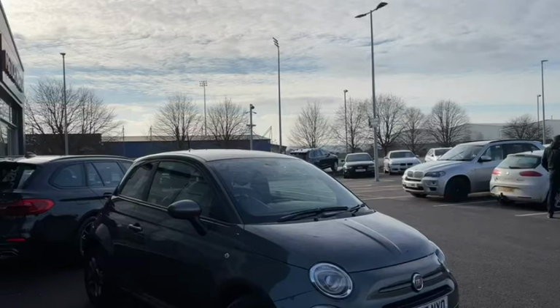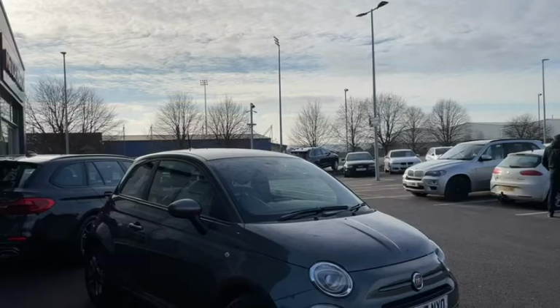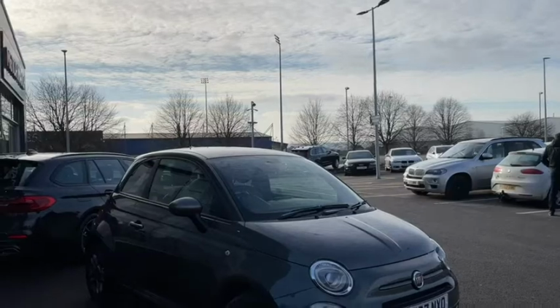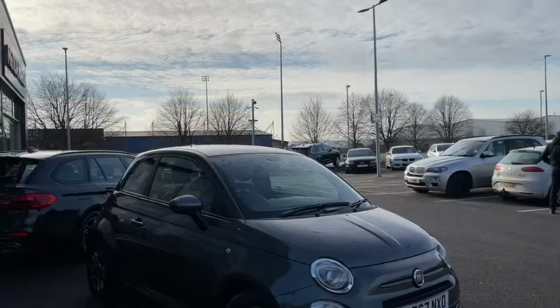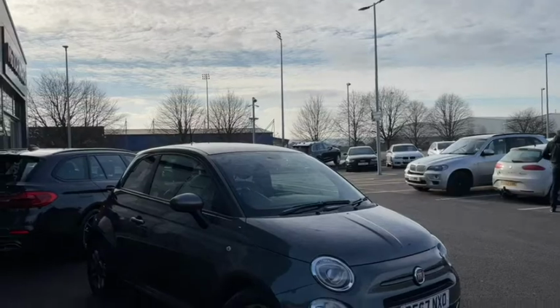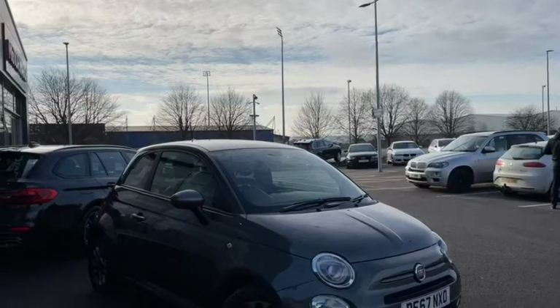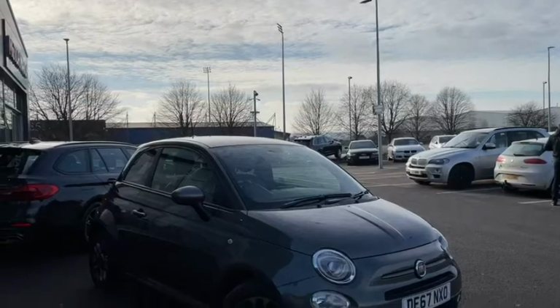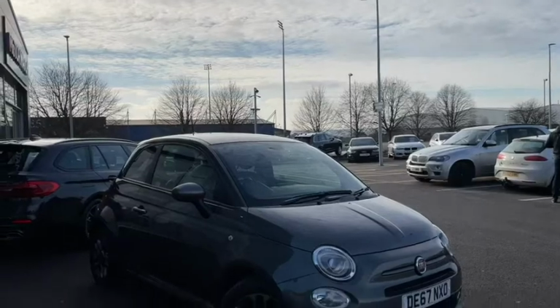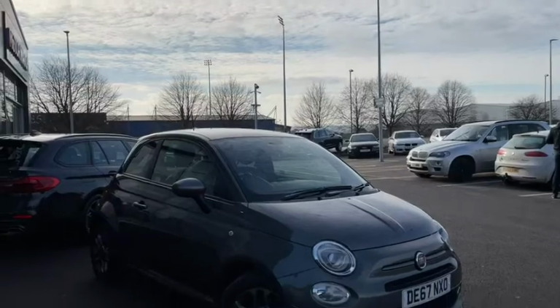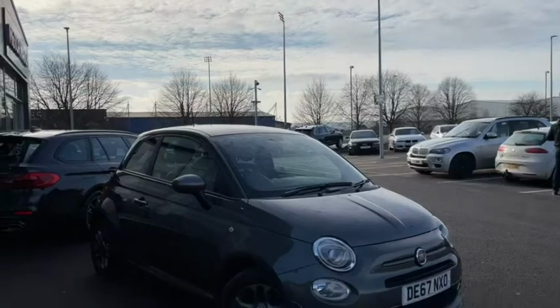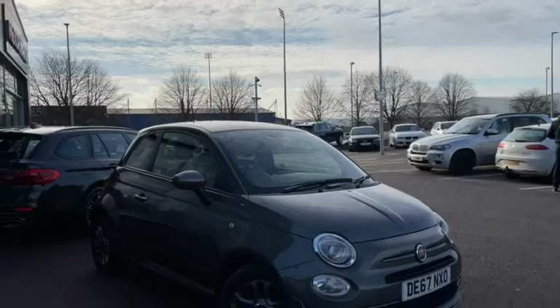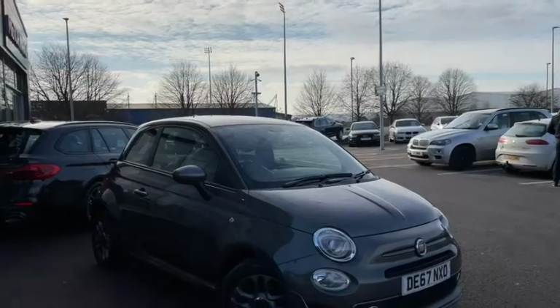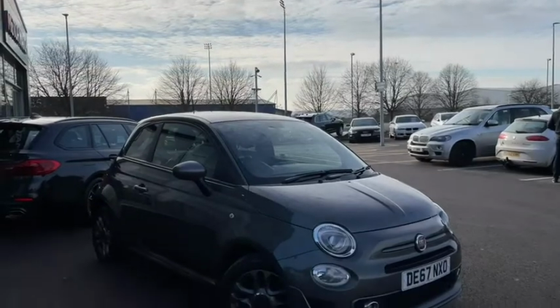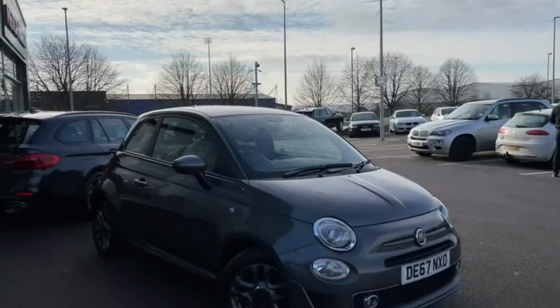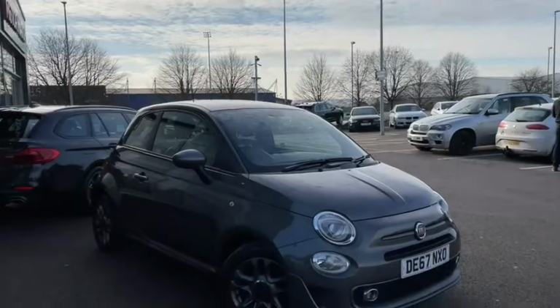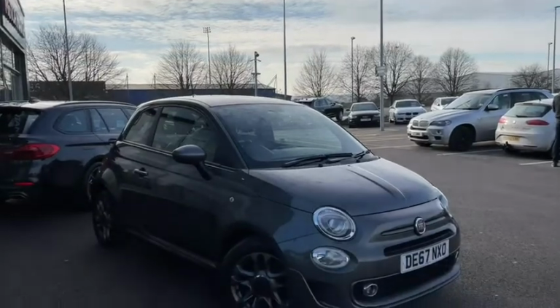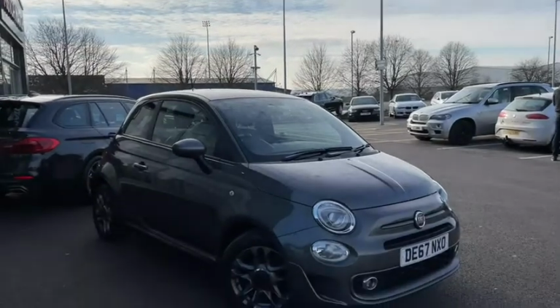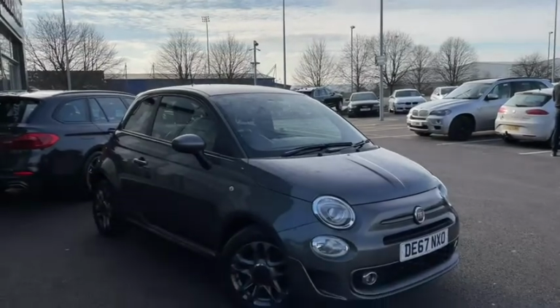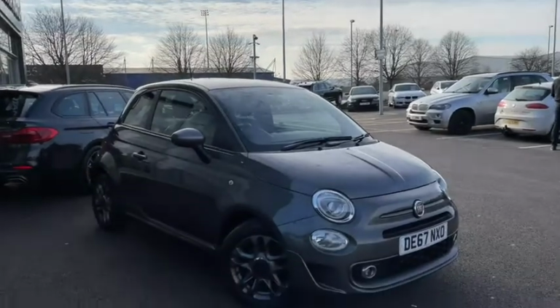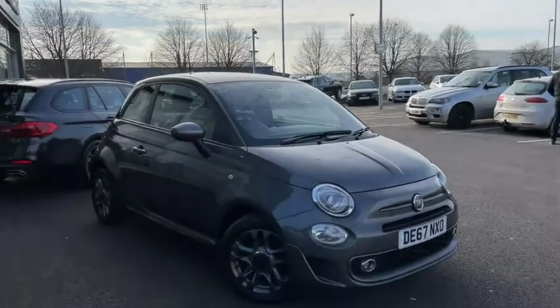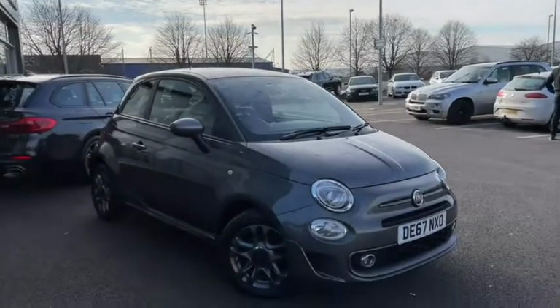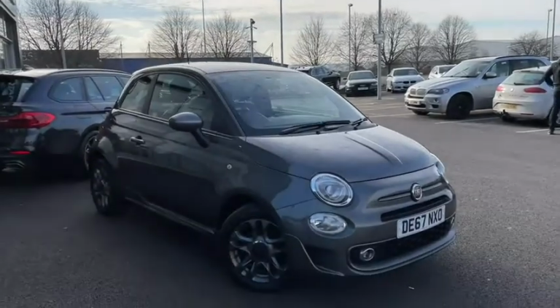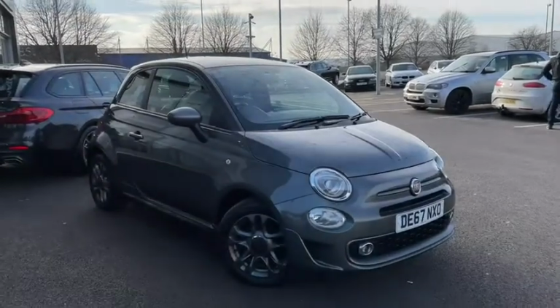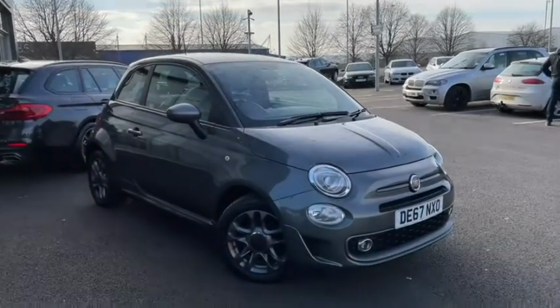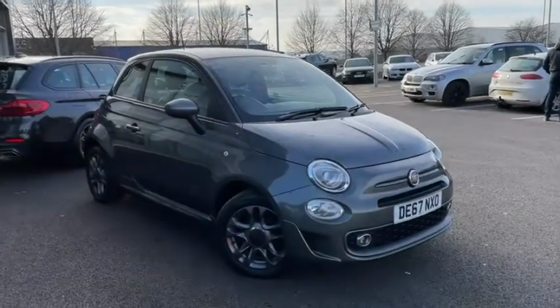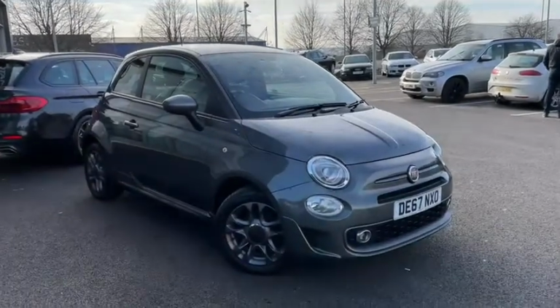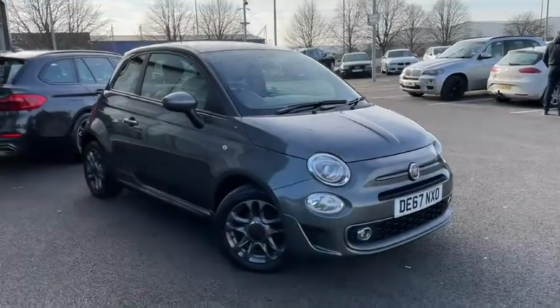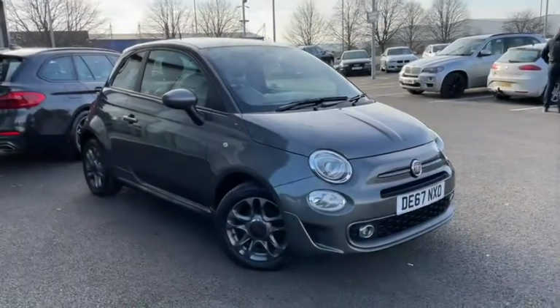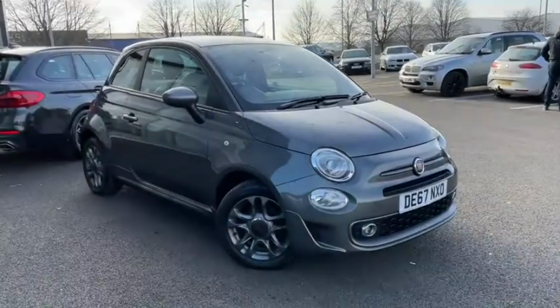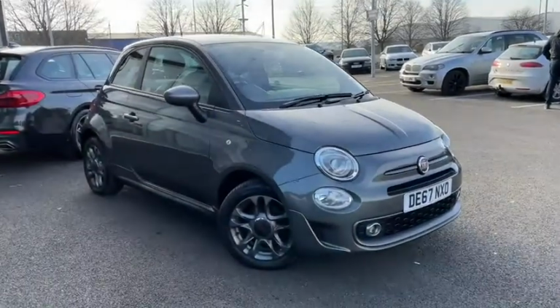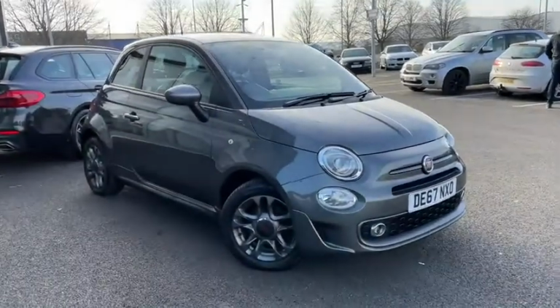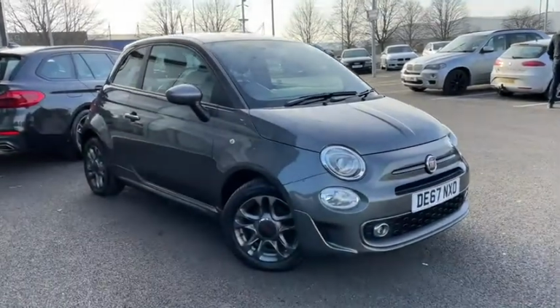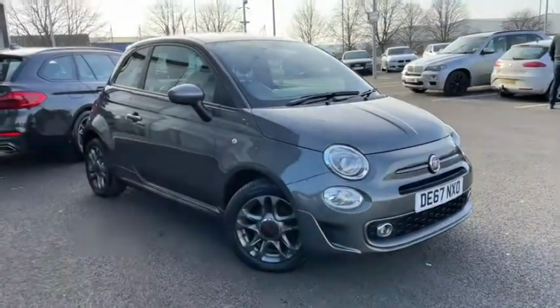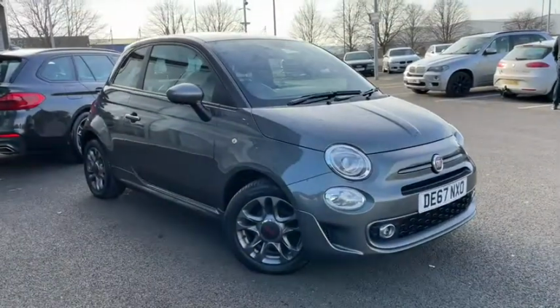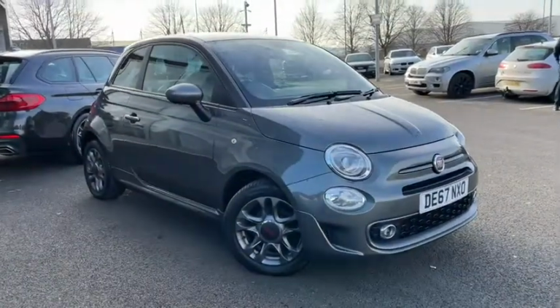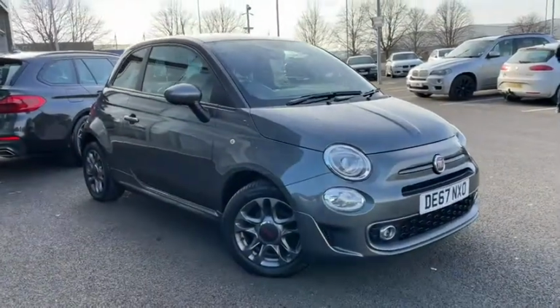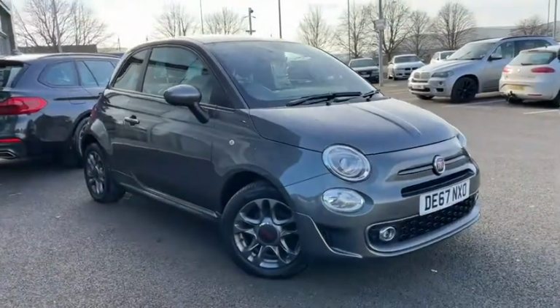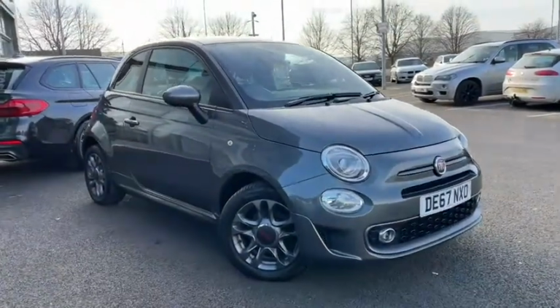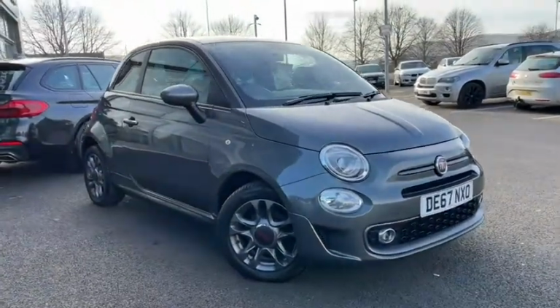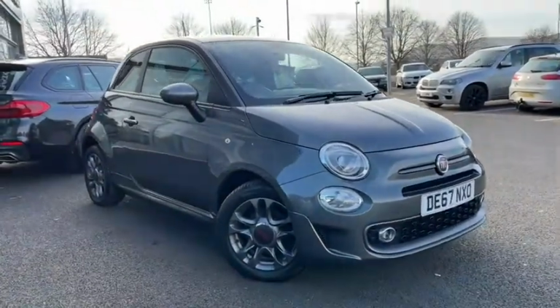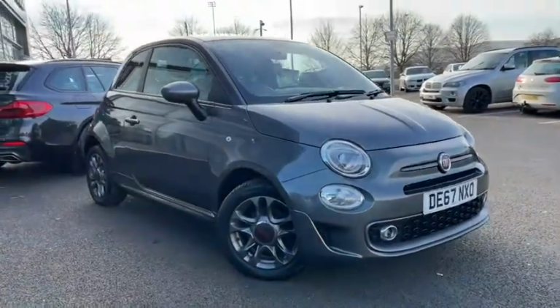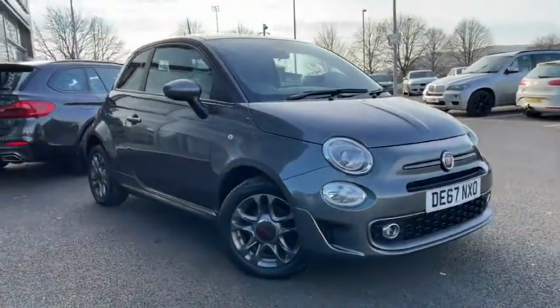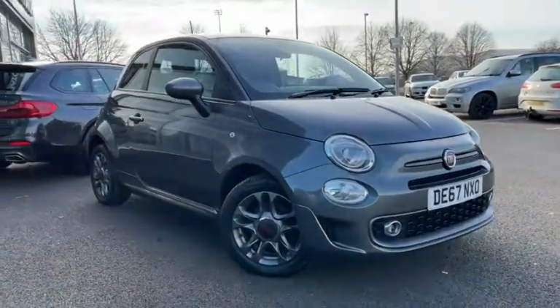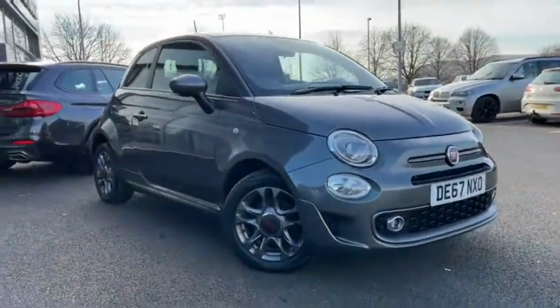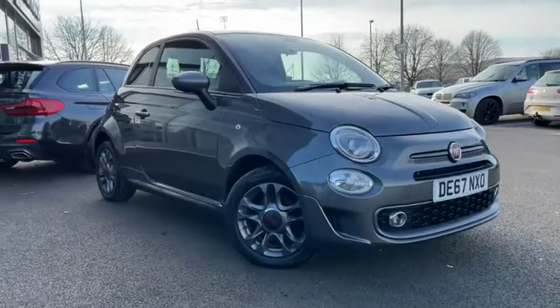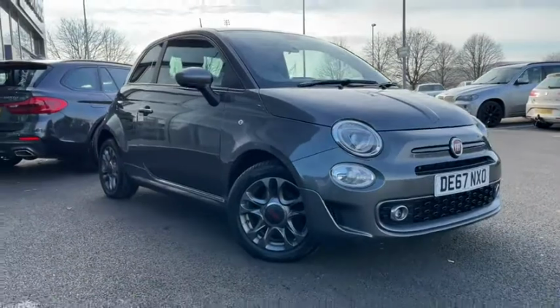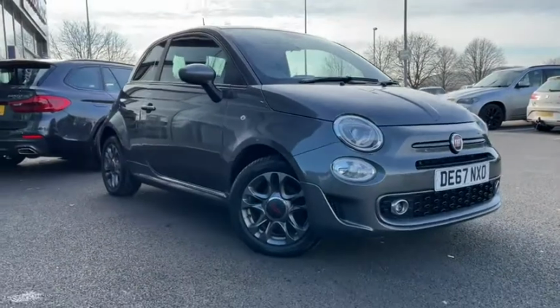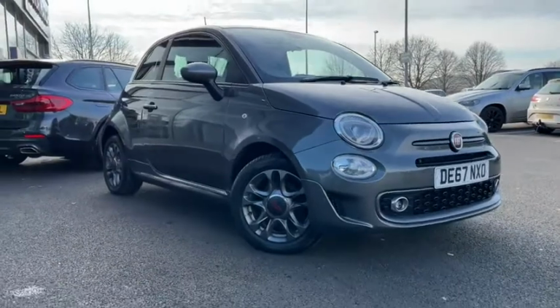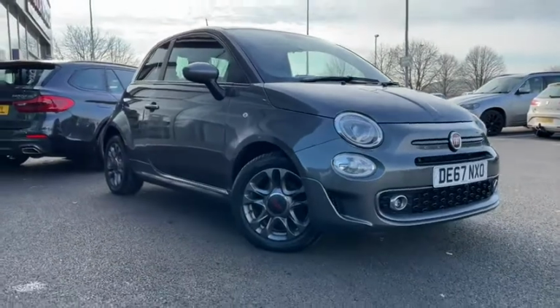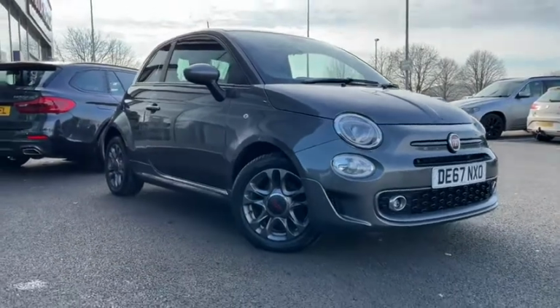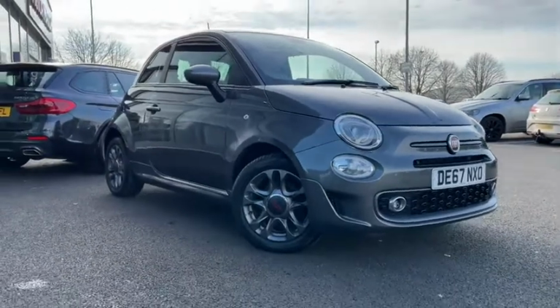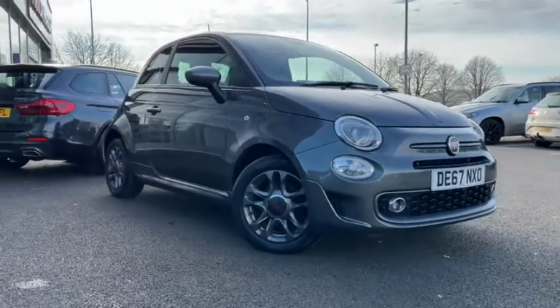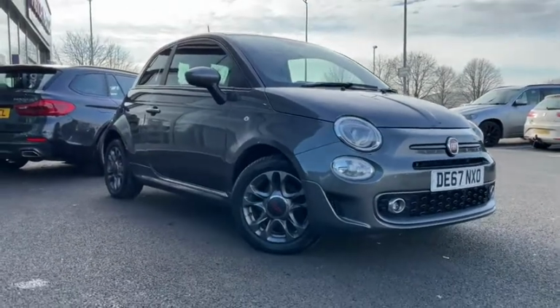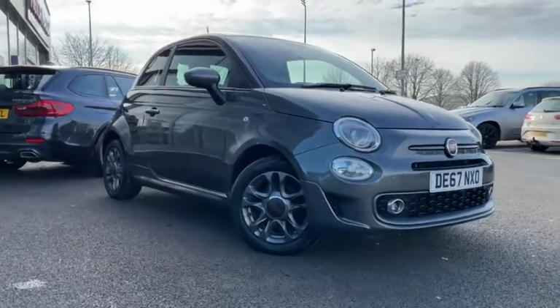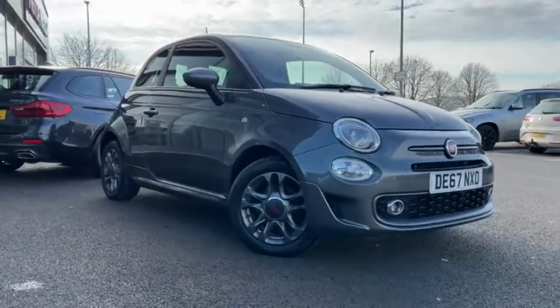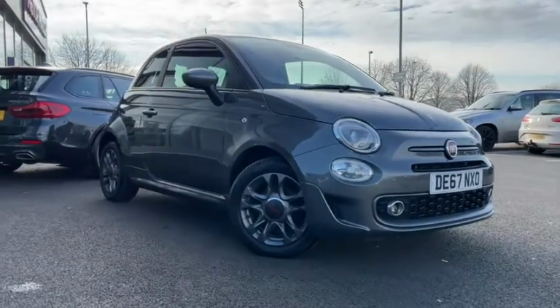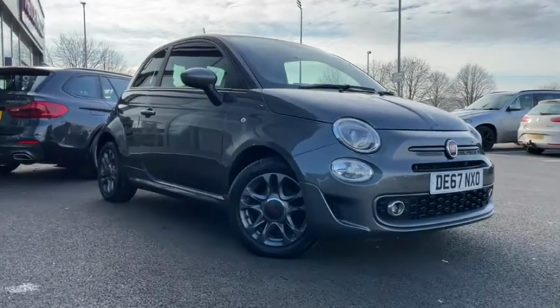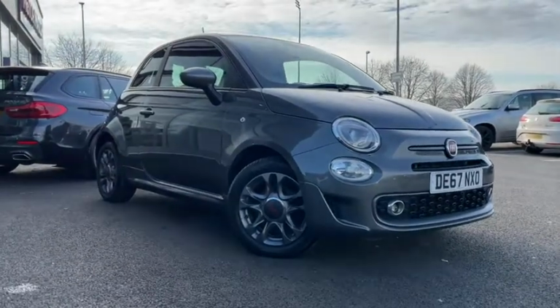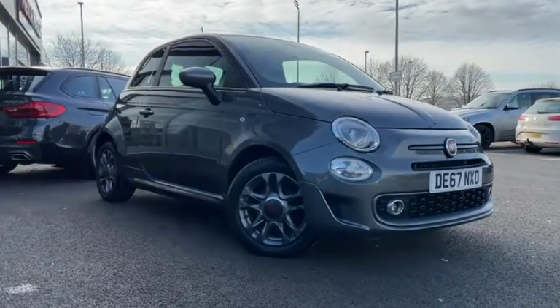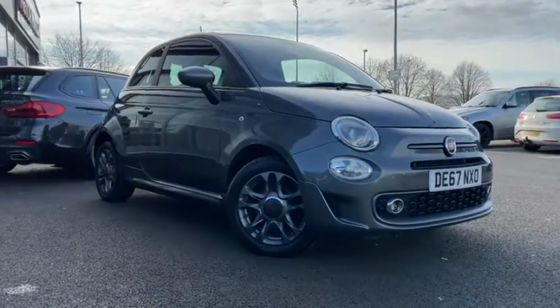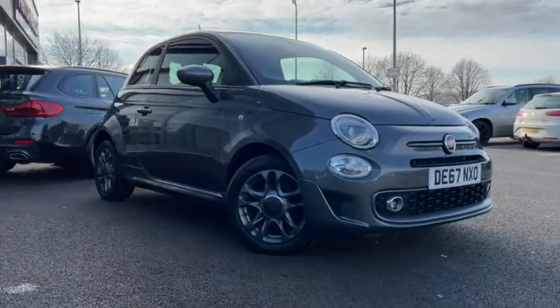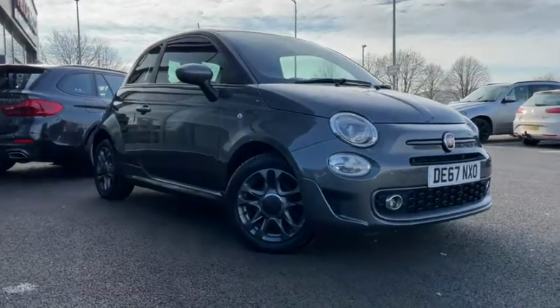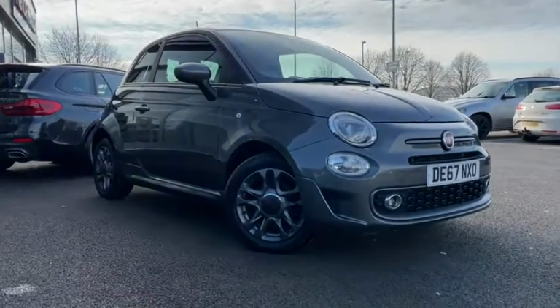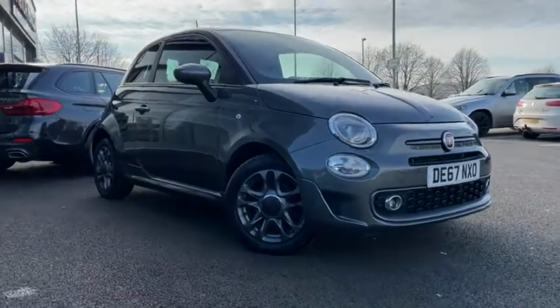Hello everyone, it's Fraser from Motormax Chester here and I'm very pleased to be doing a special video tour as I take you around this 2017 Fiat 500 that's just arrived here on site.